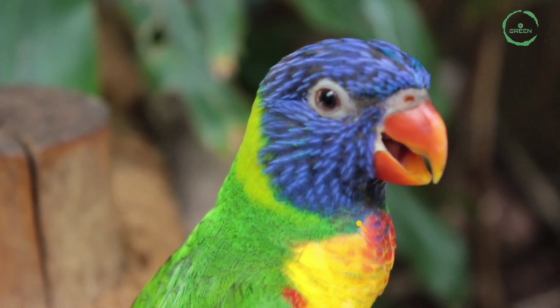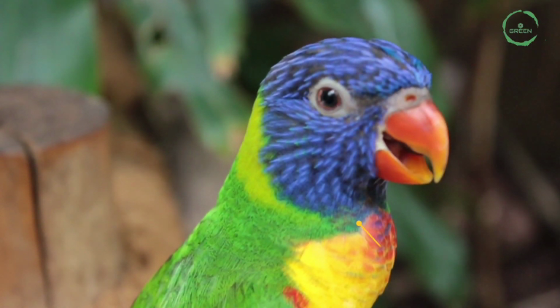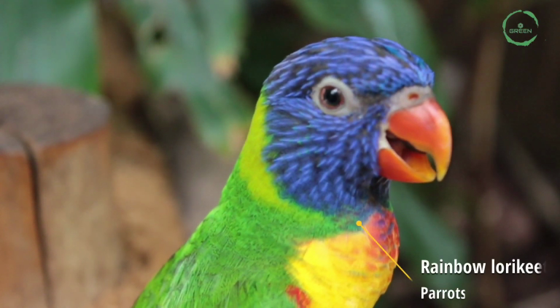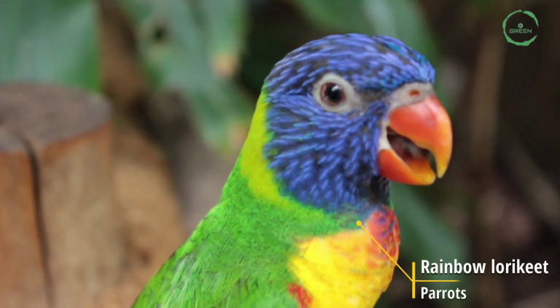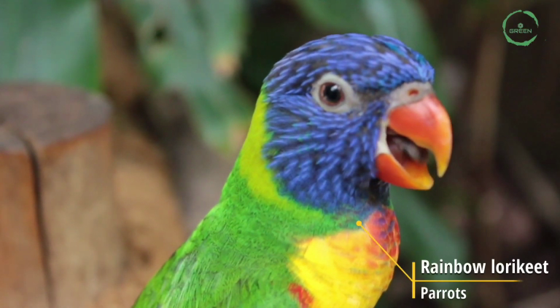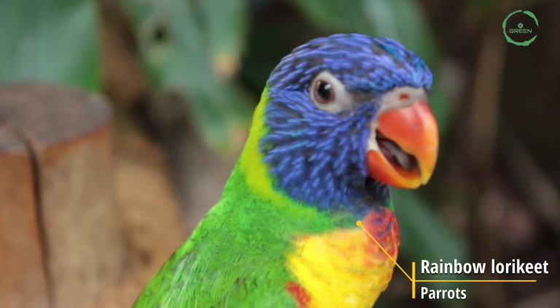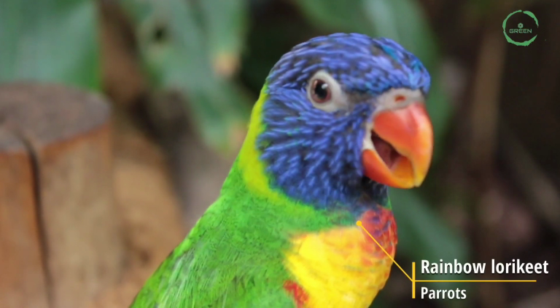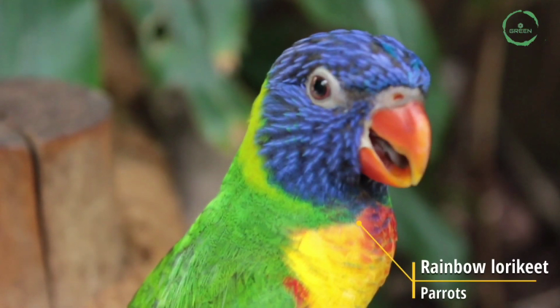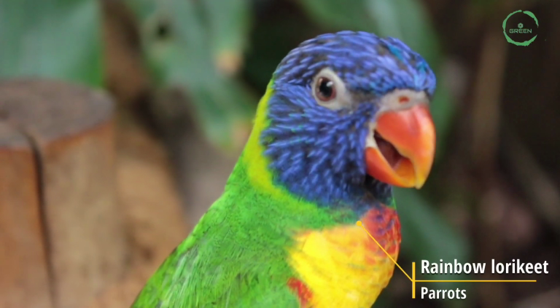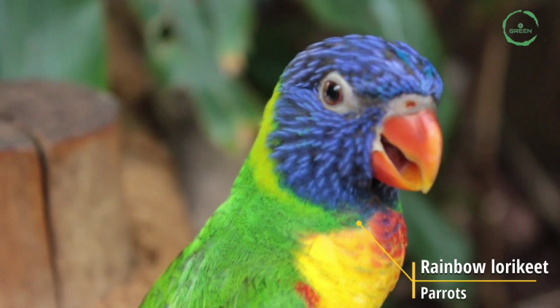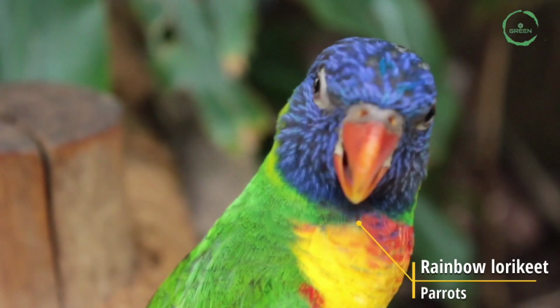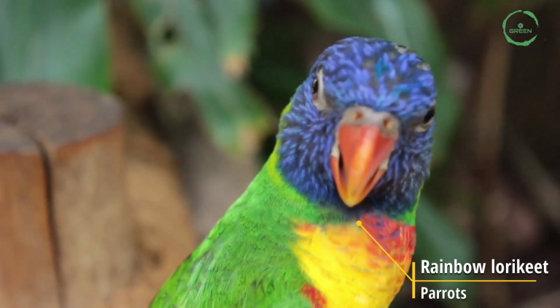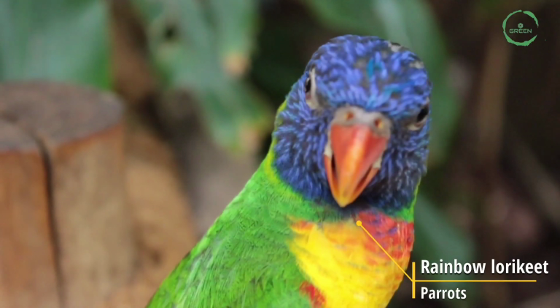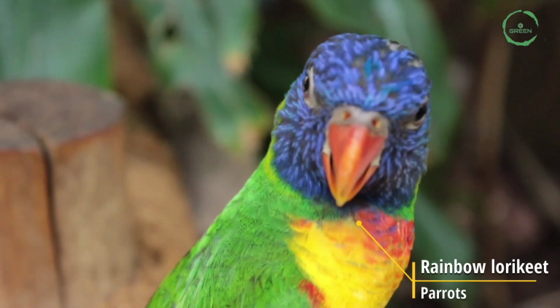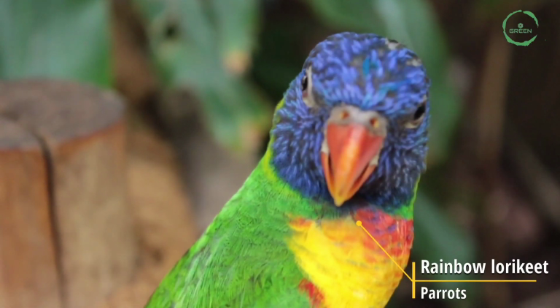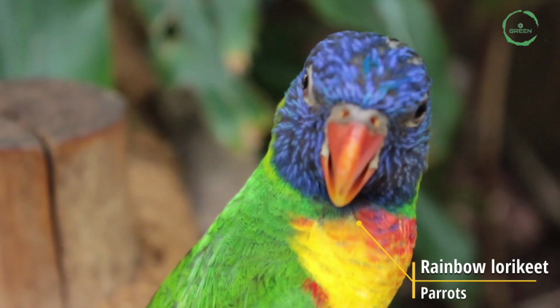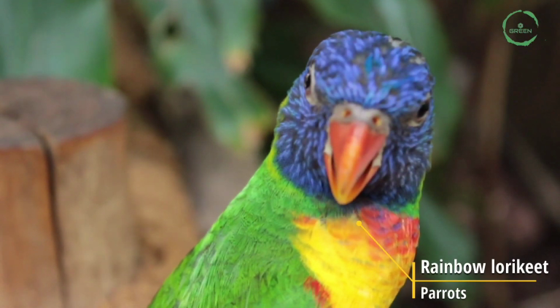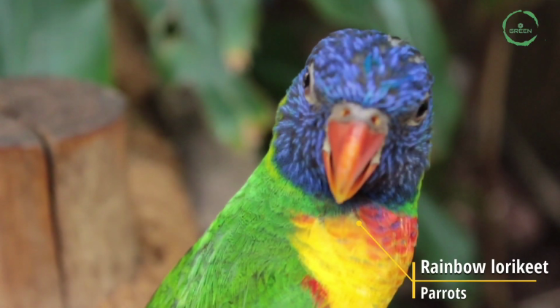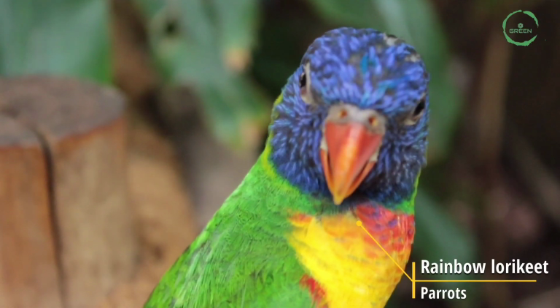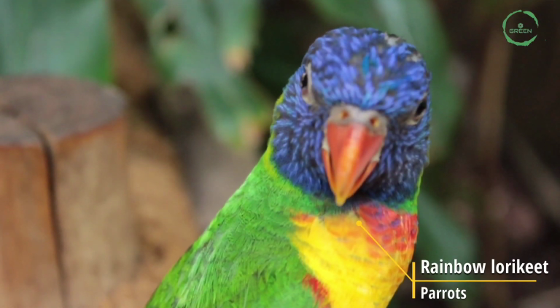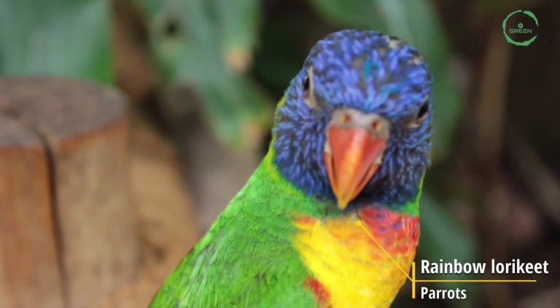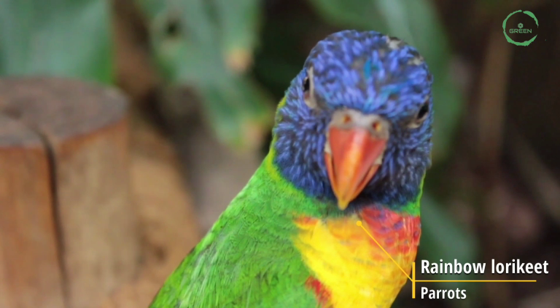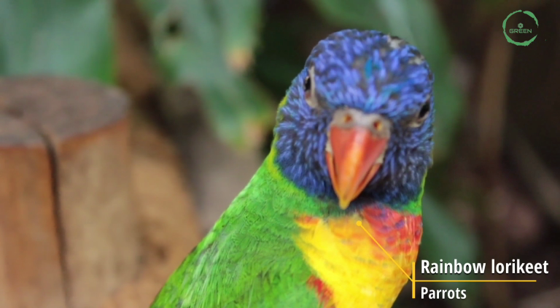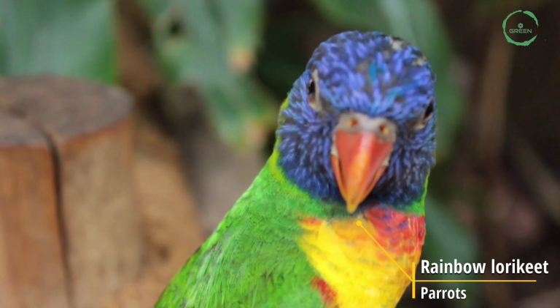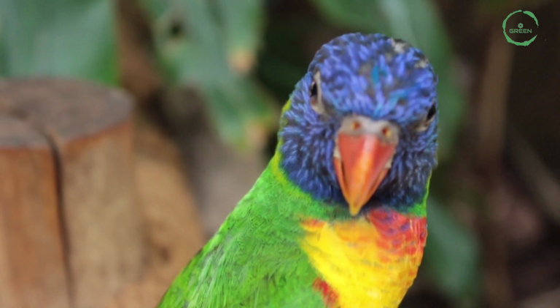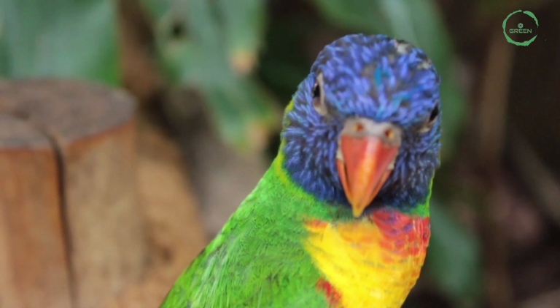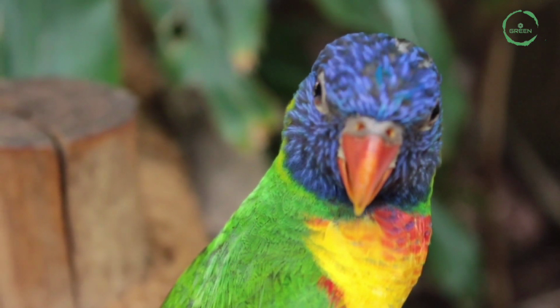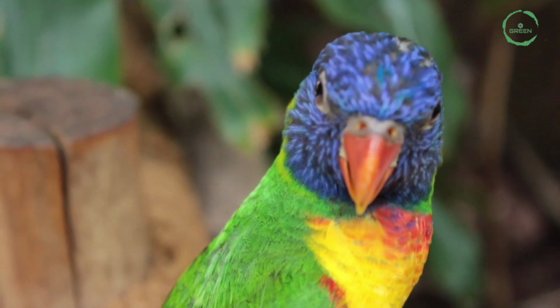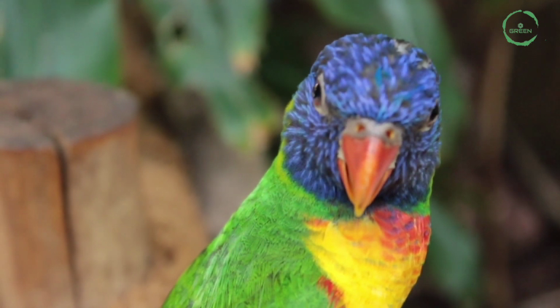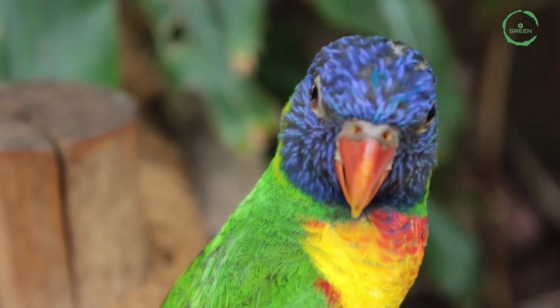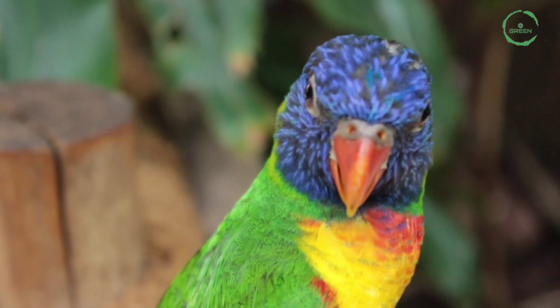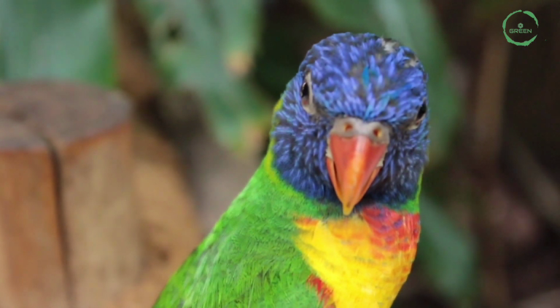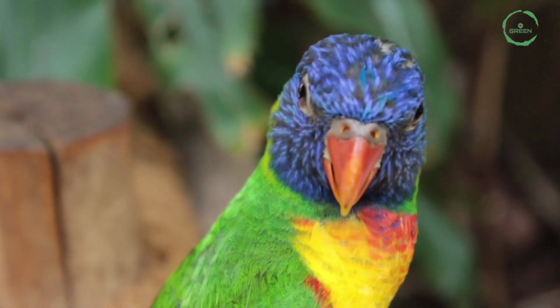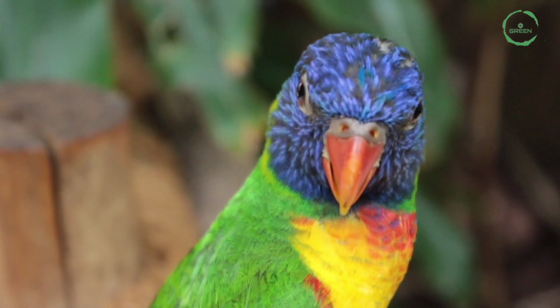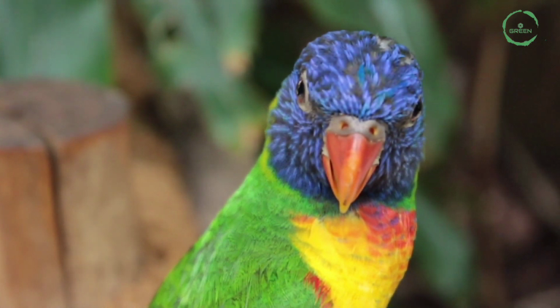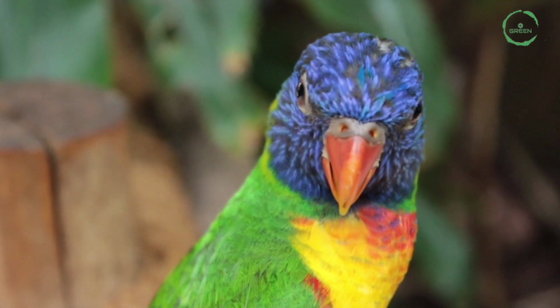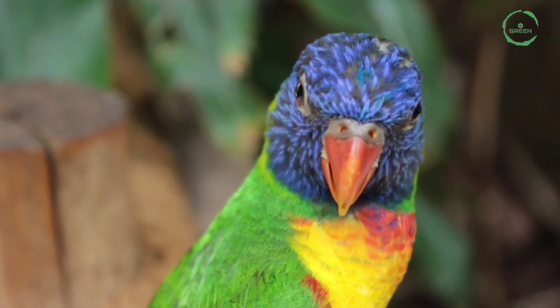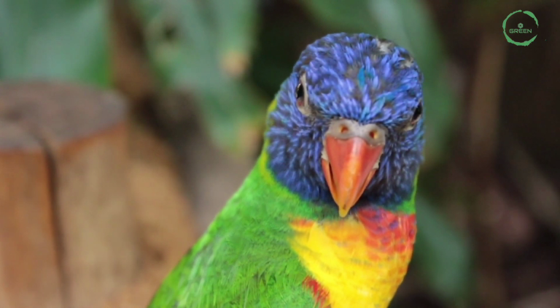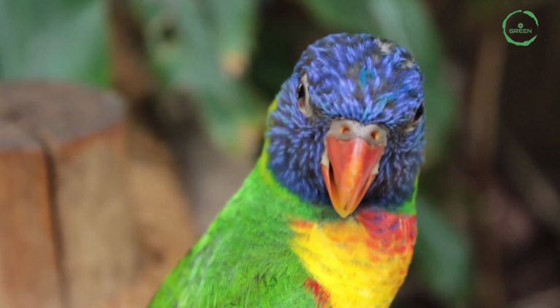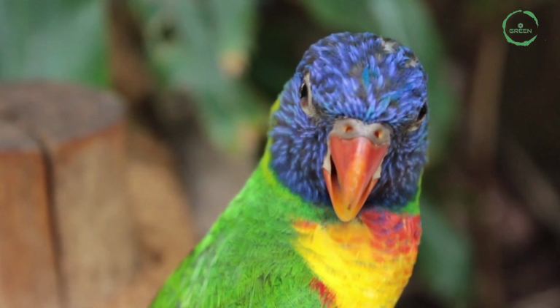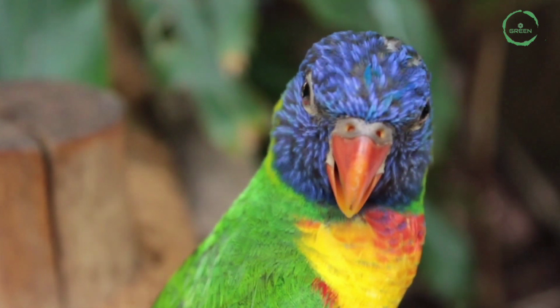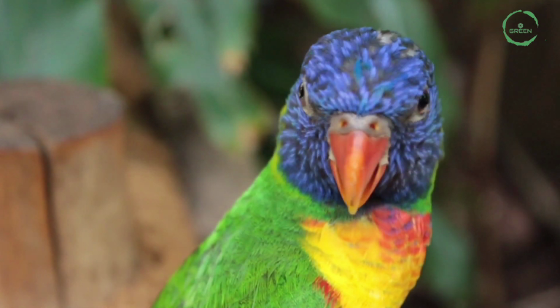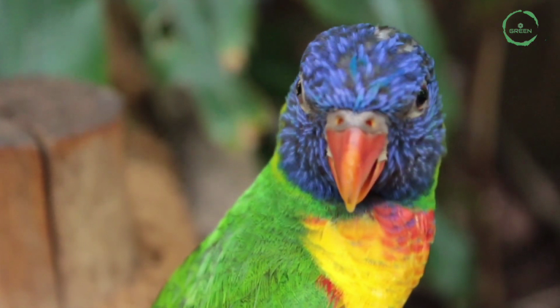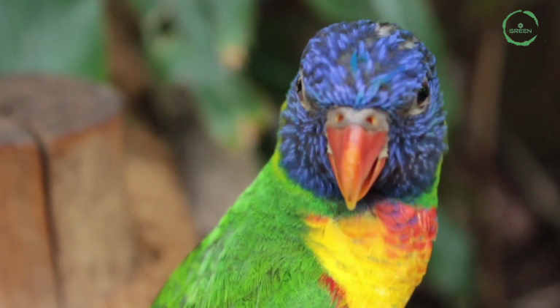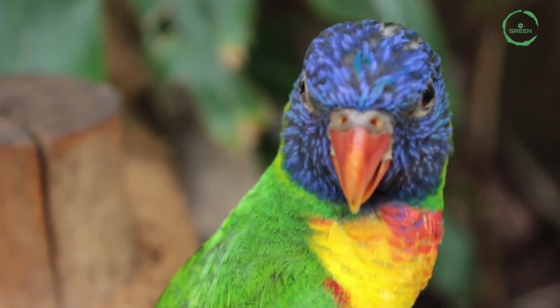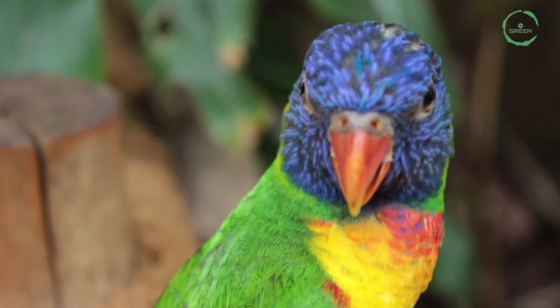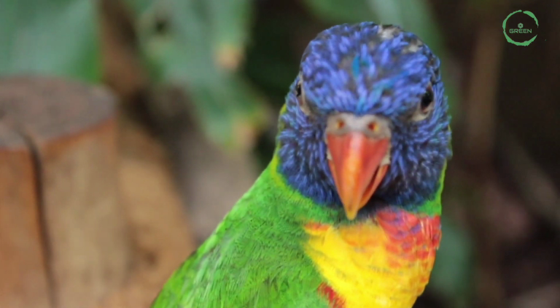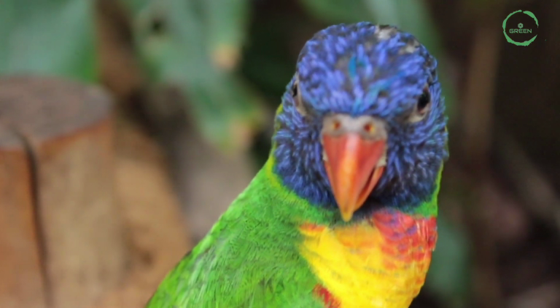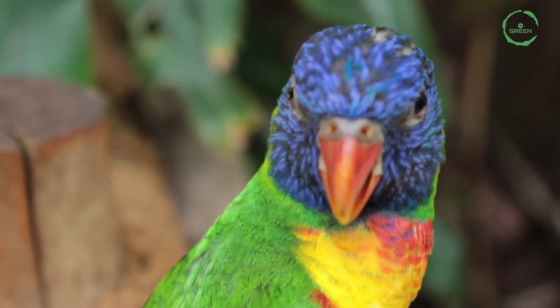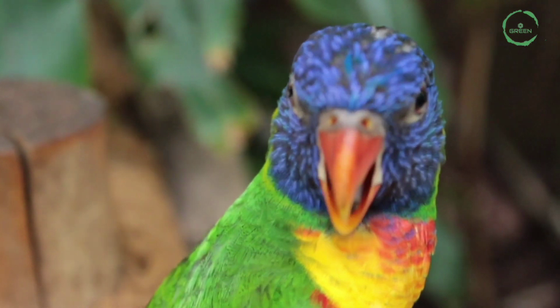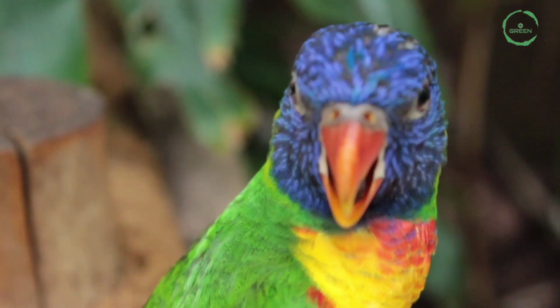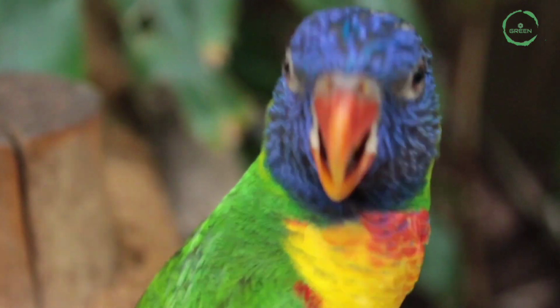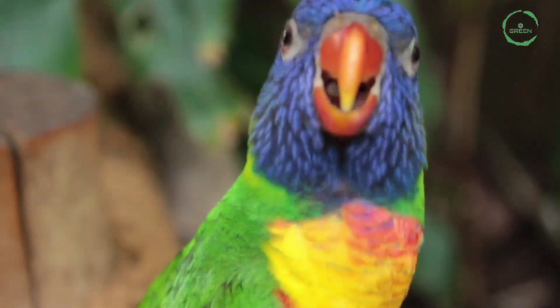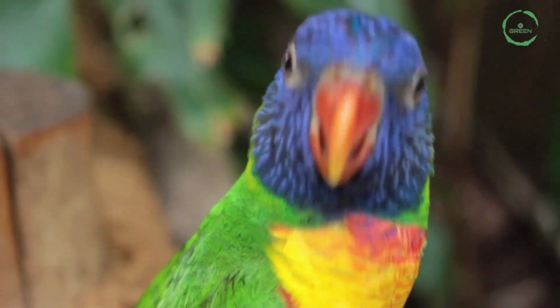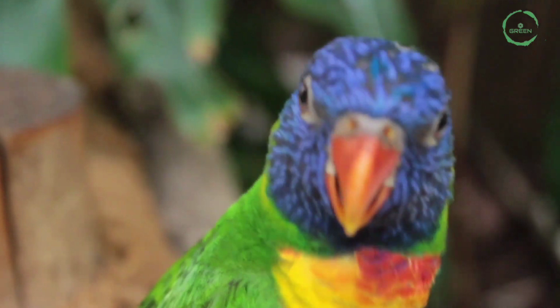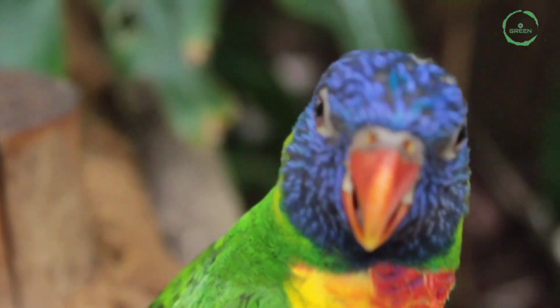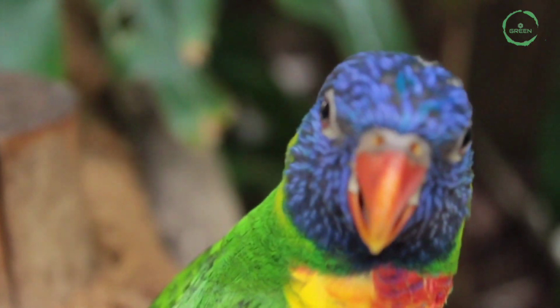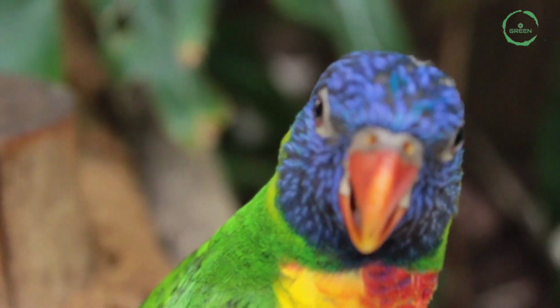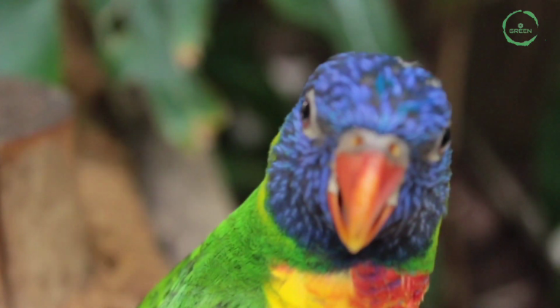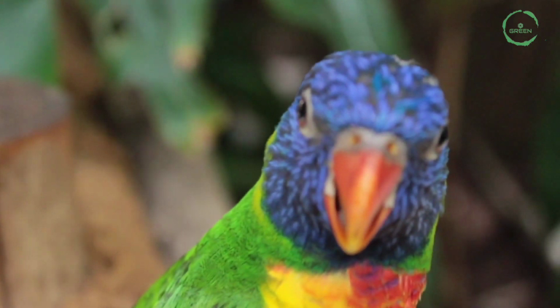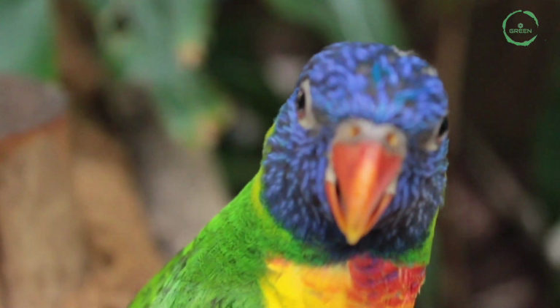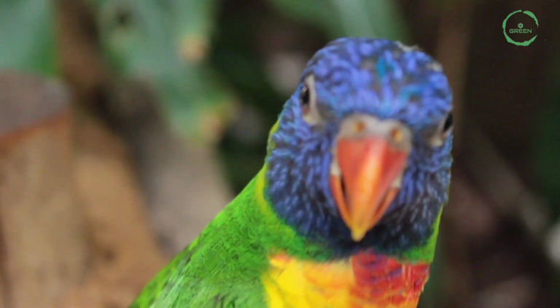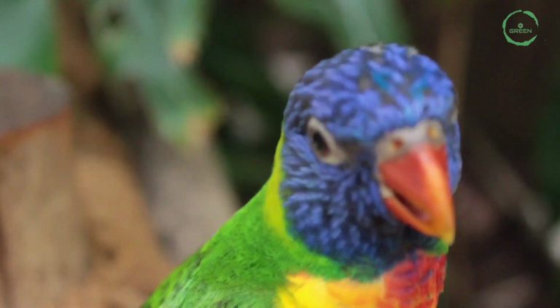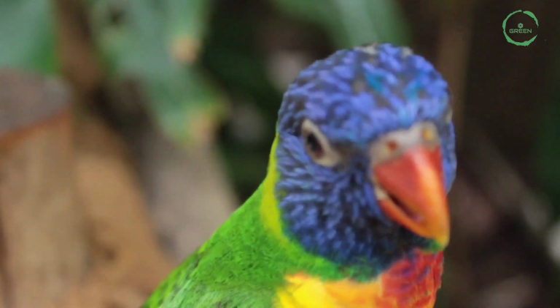Rainbow Lorikeet. It is a species of parrot found in Australia. Its habitat is rainforest and woodland areas.